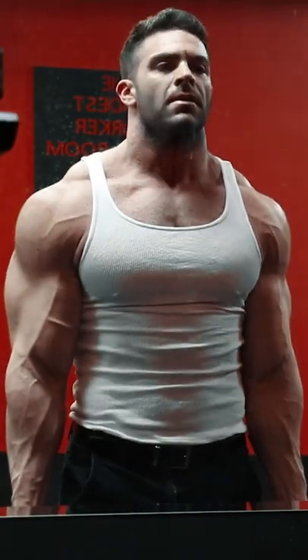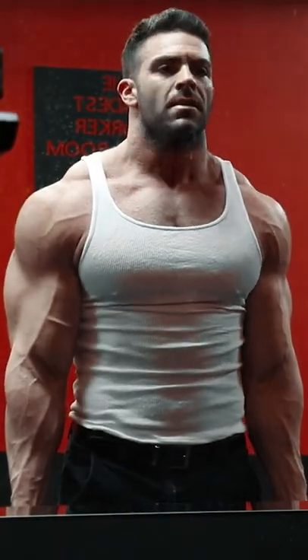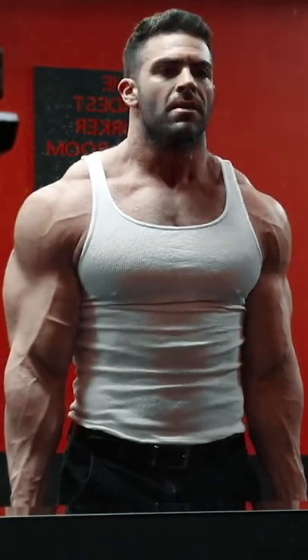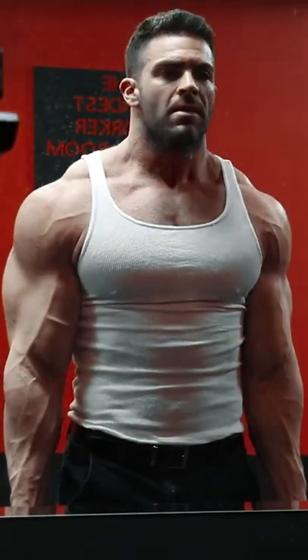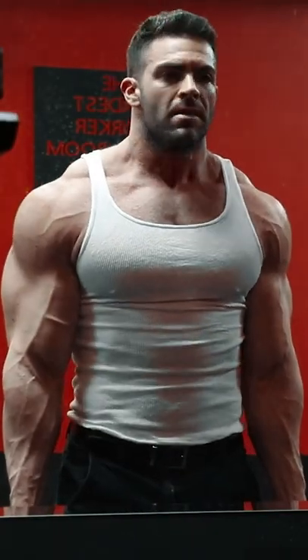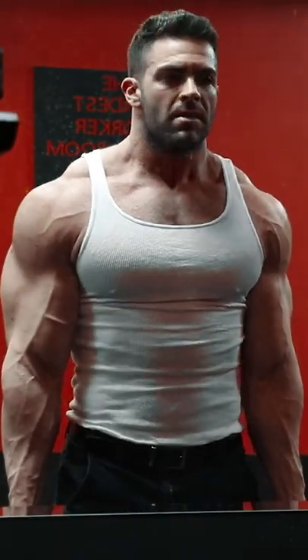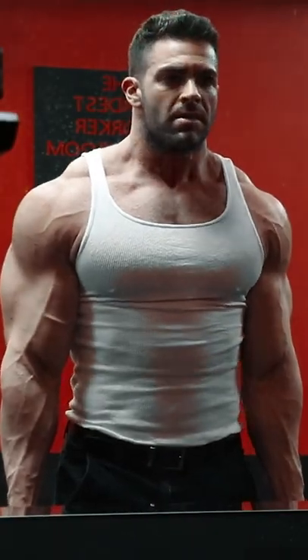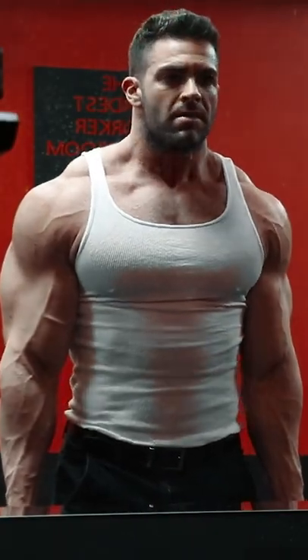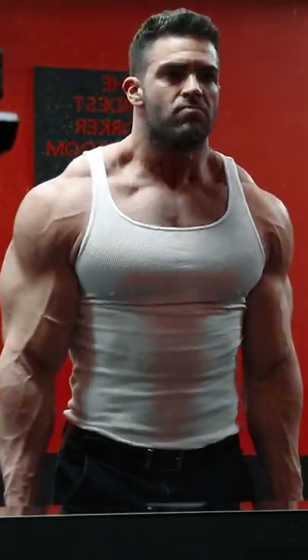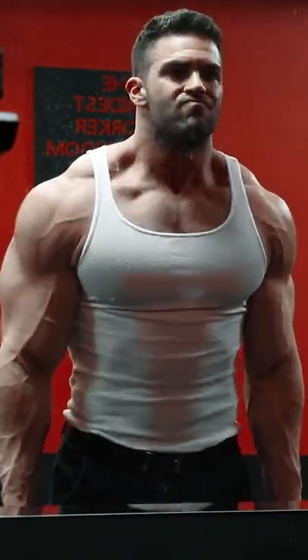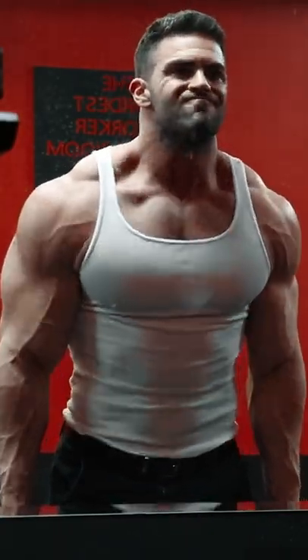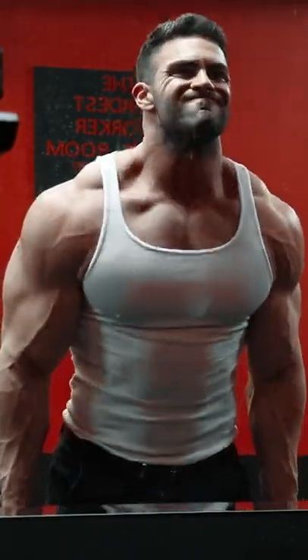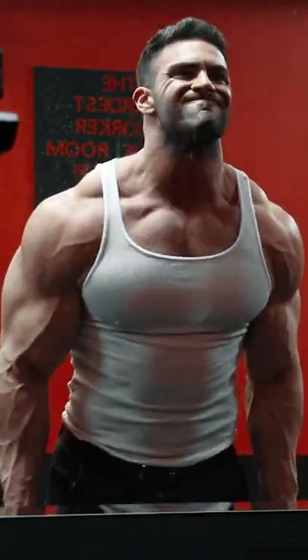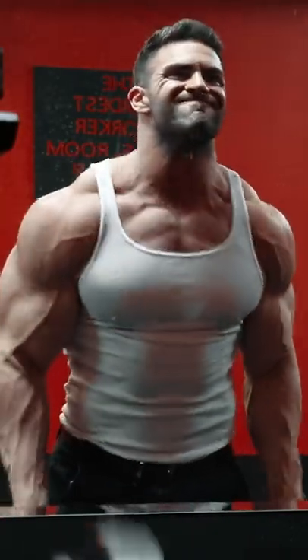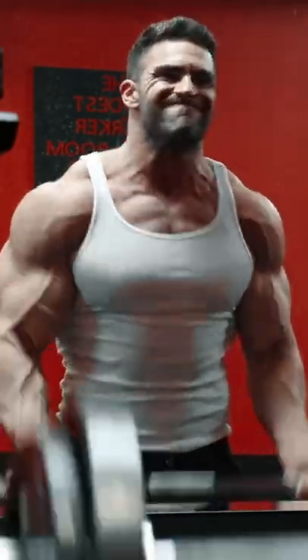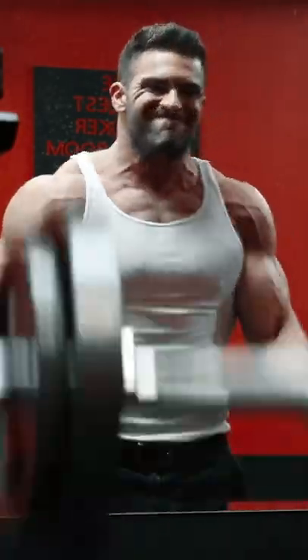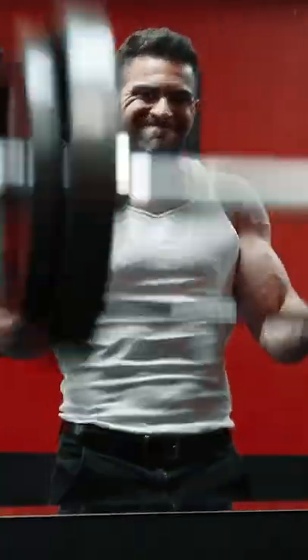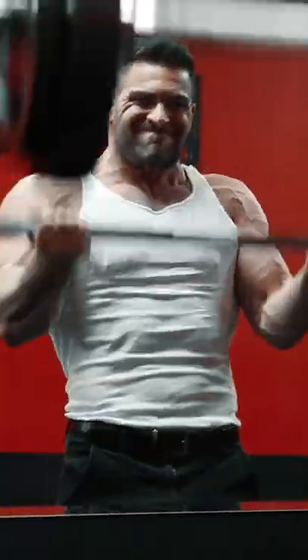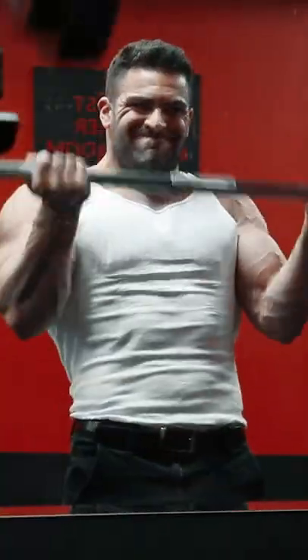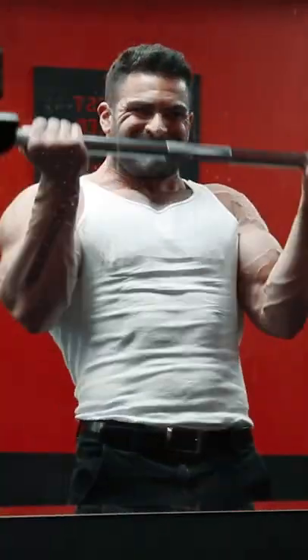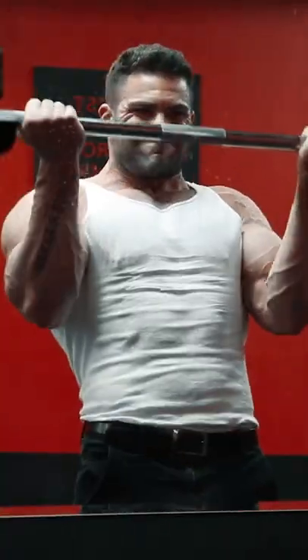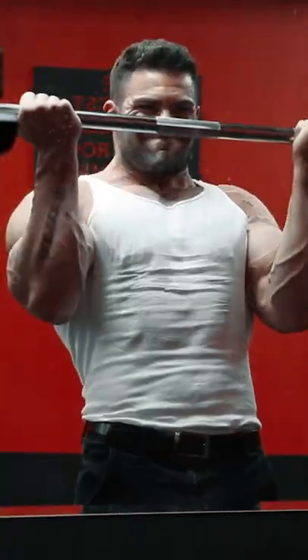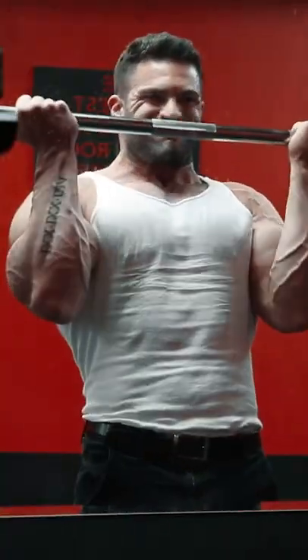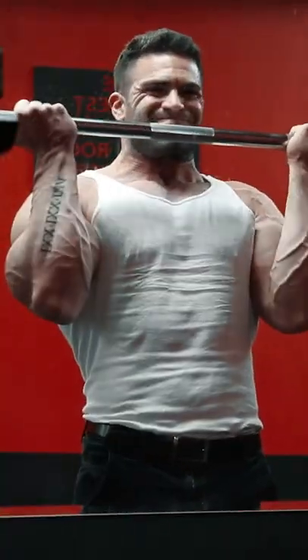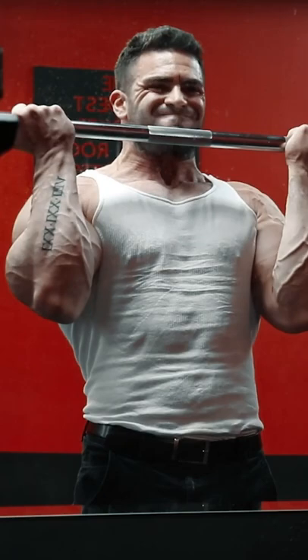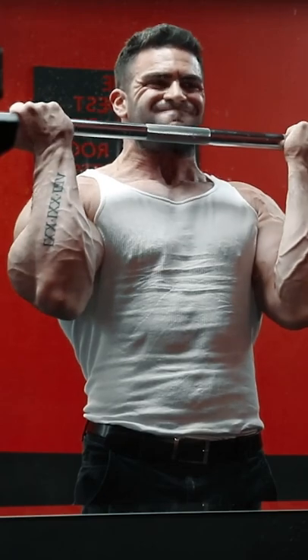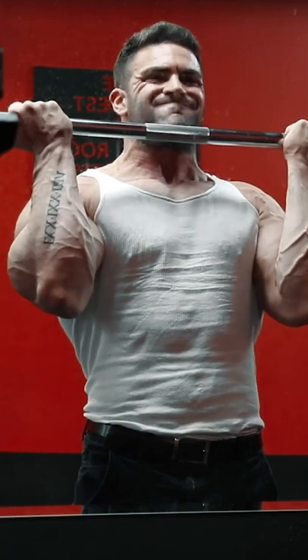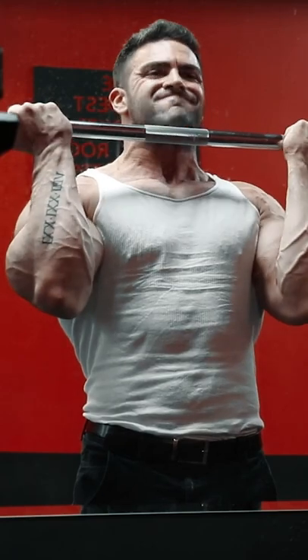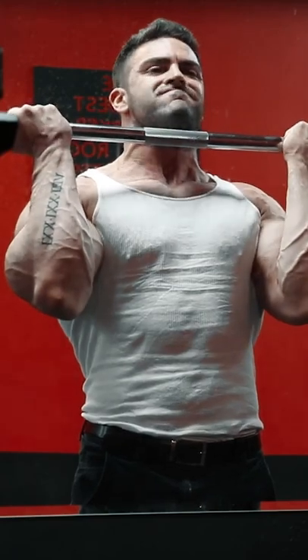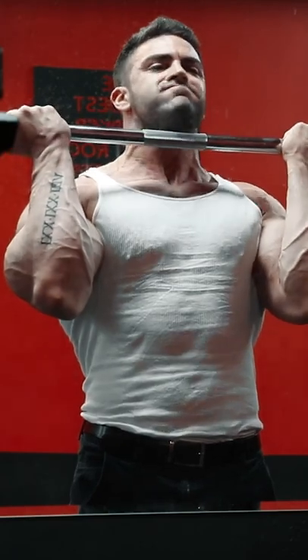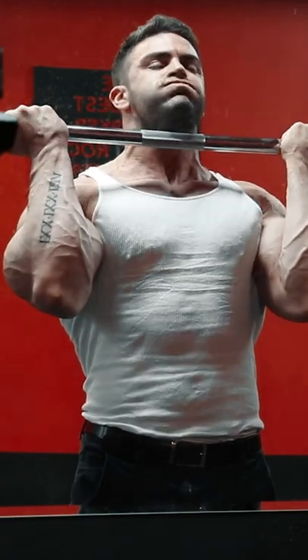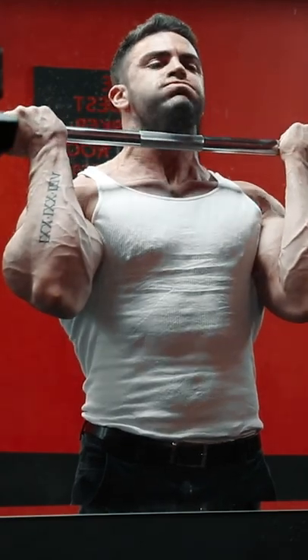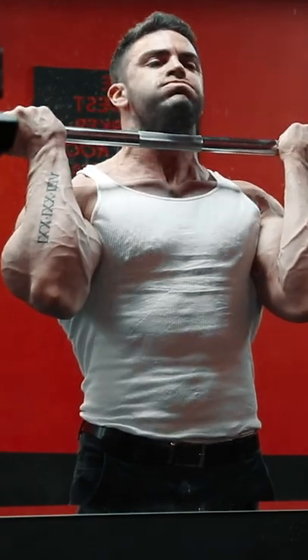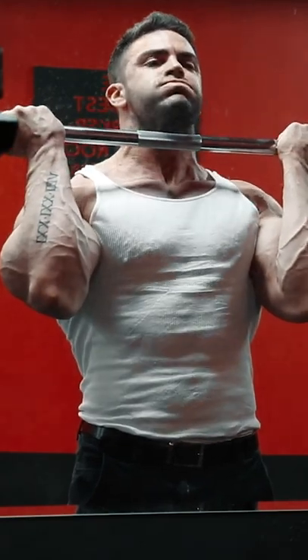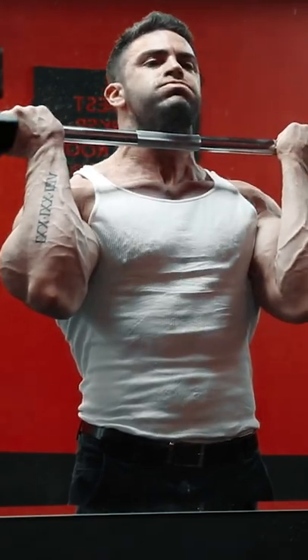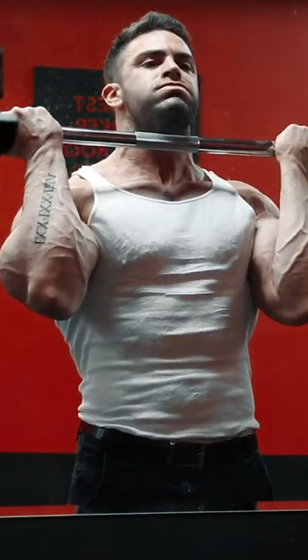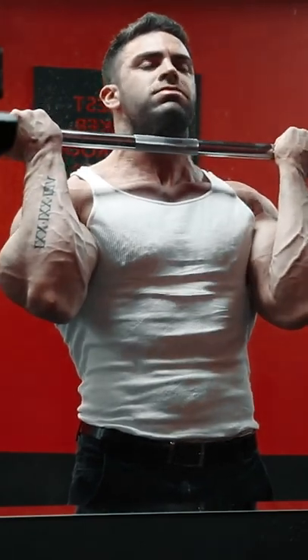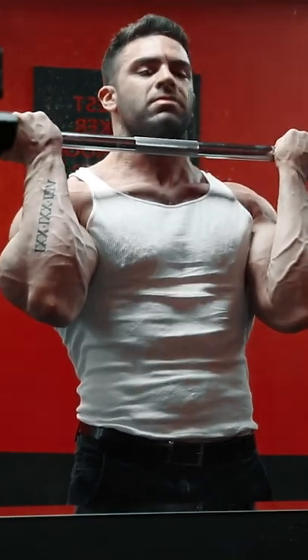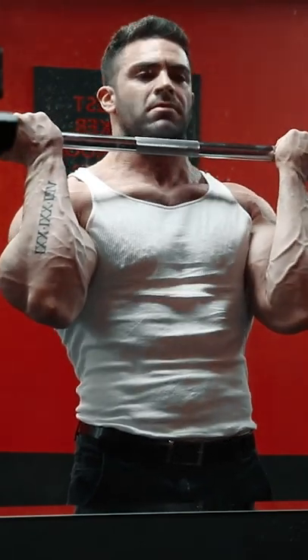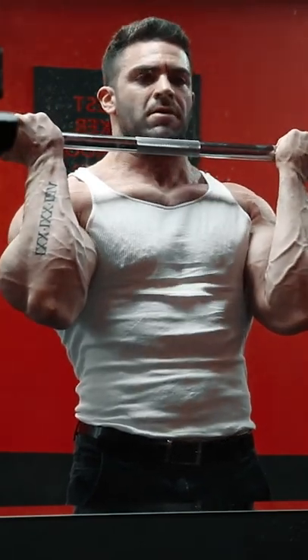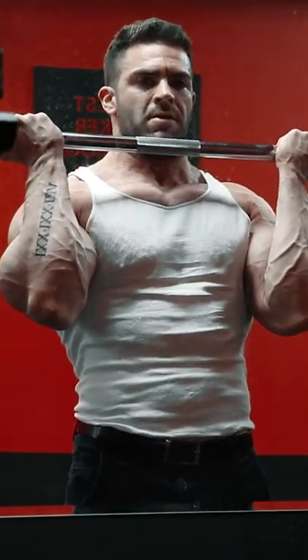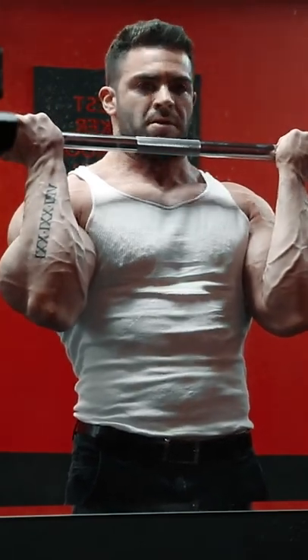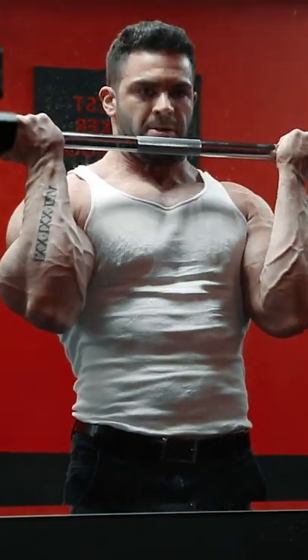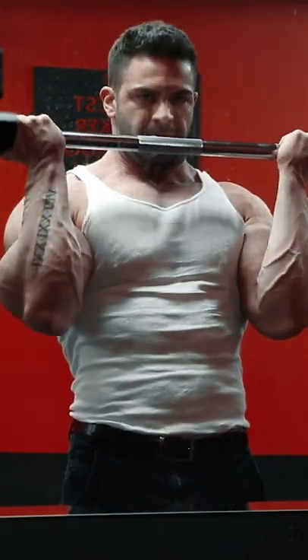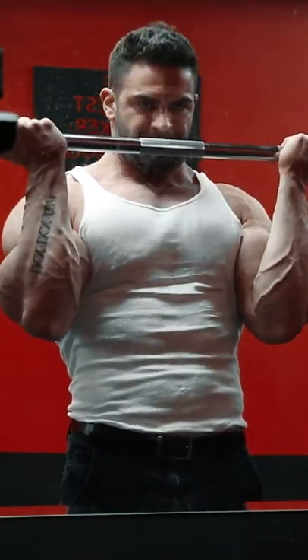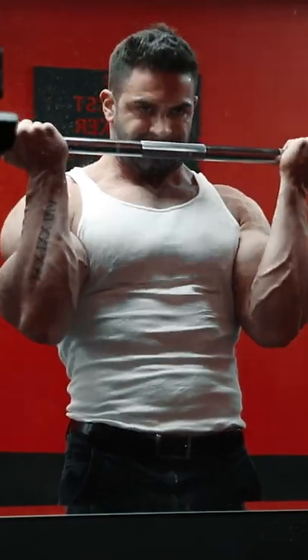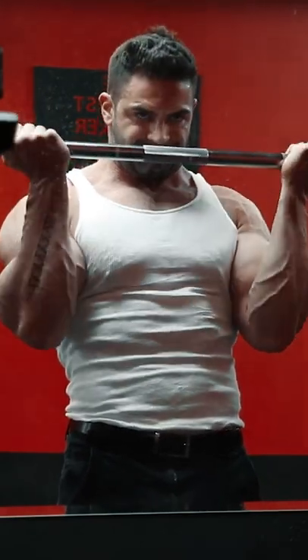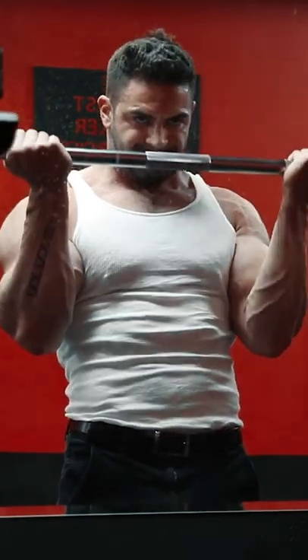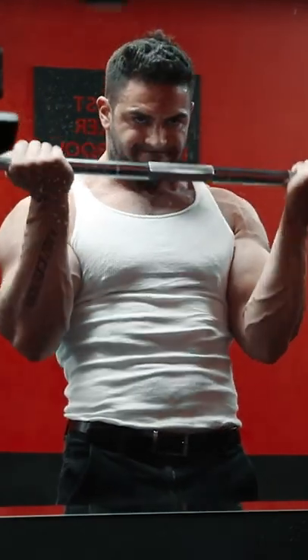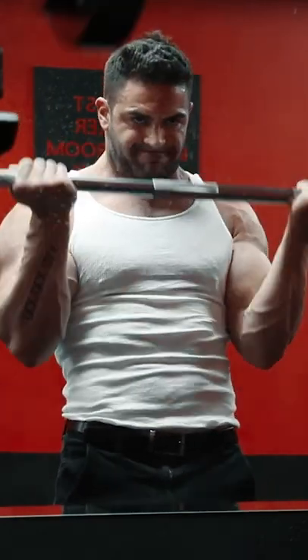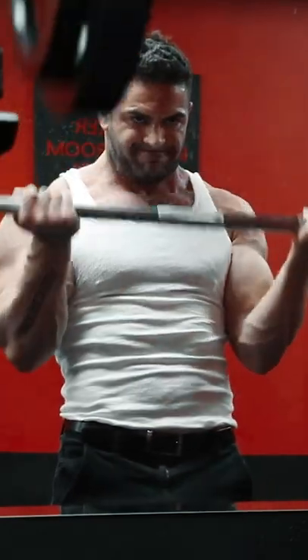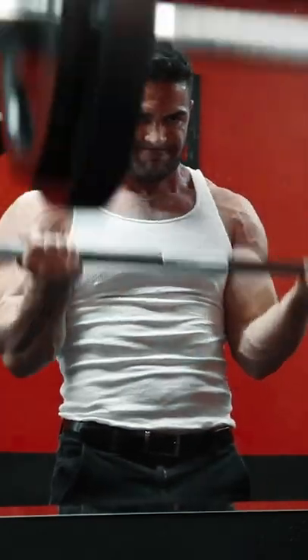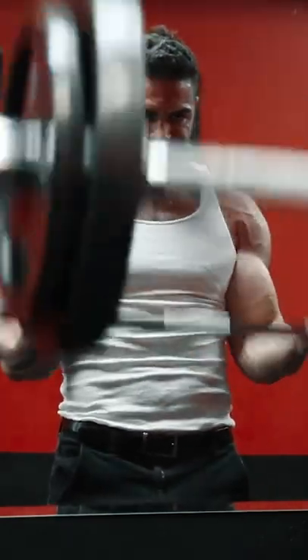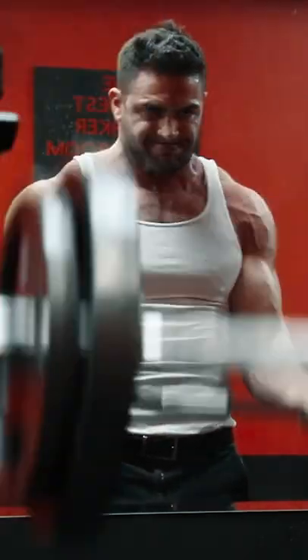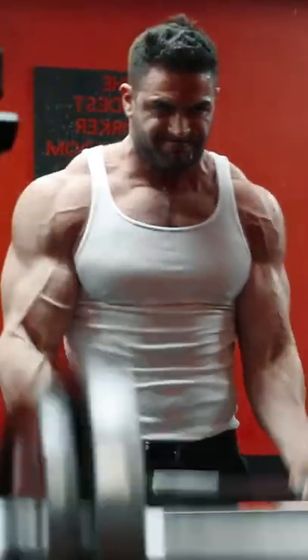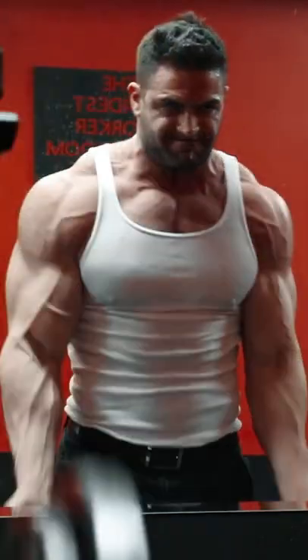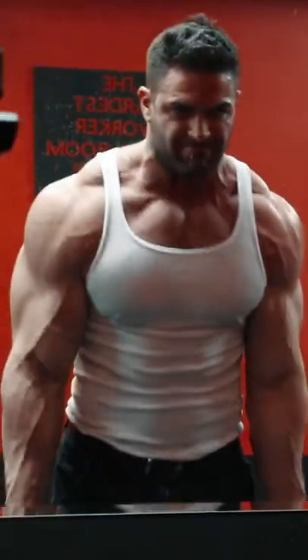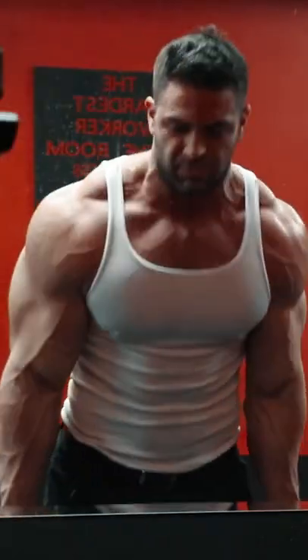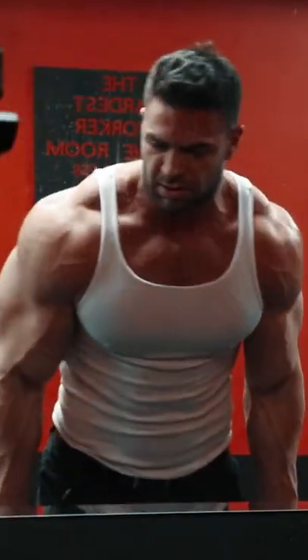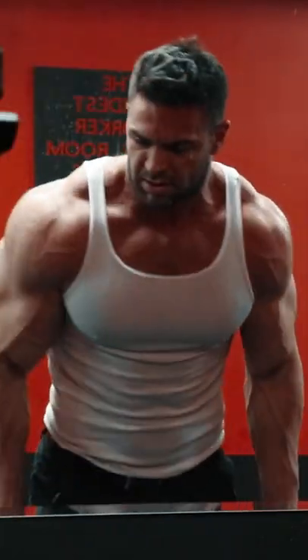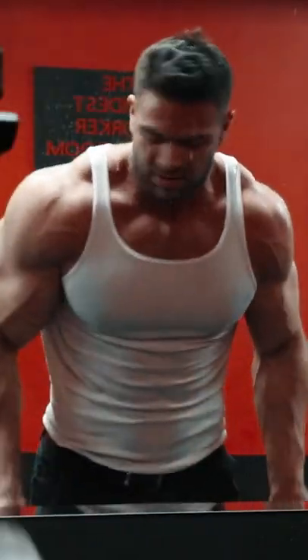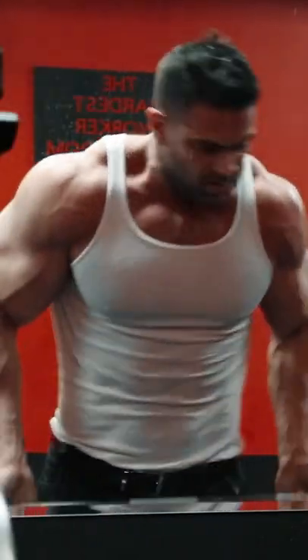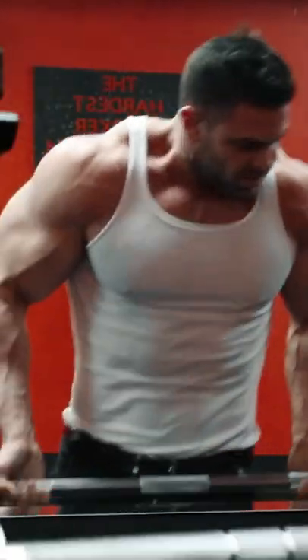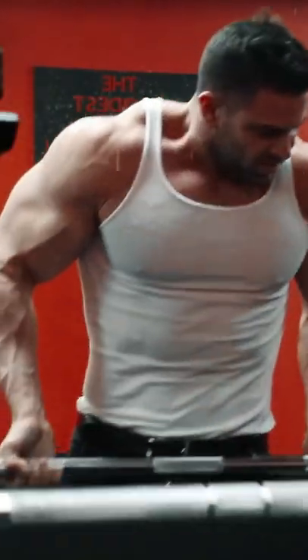Your muscles are much stronger on the lowering or eccentric part of the movement. So some body English is okay when lifting, but never on the negative.